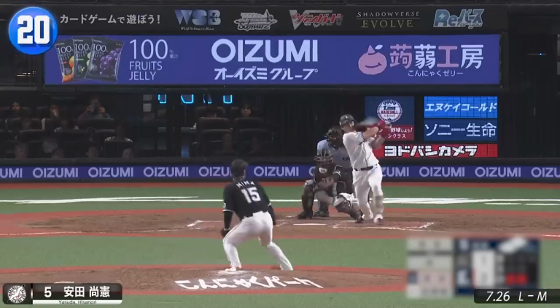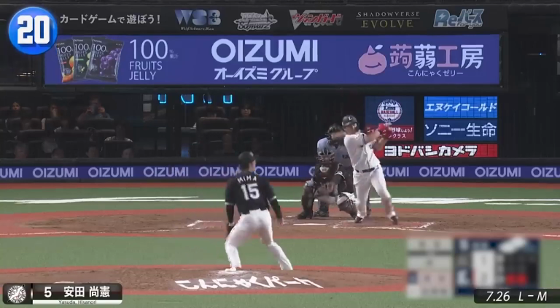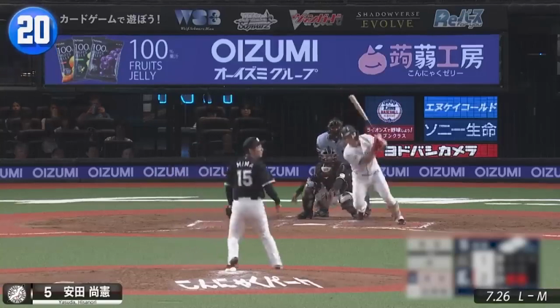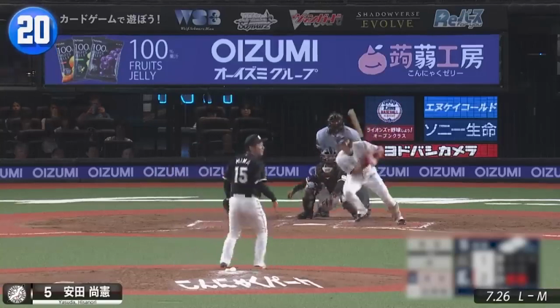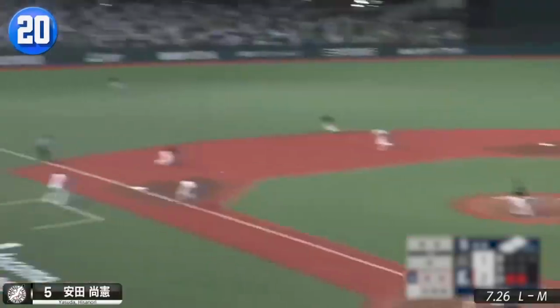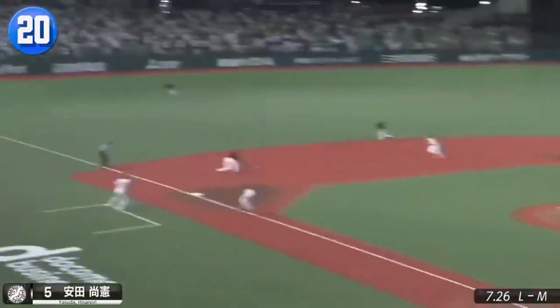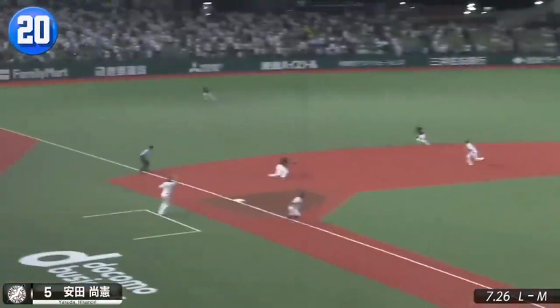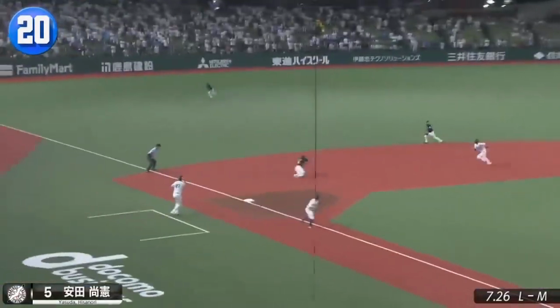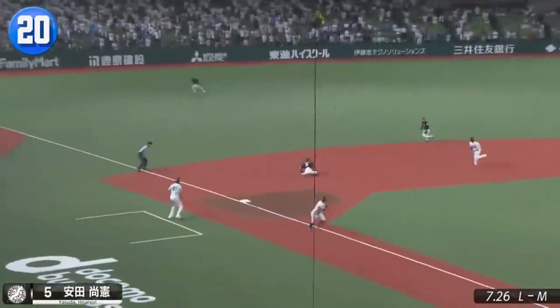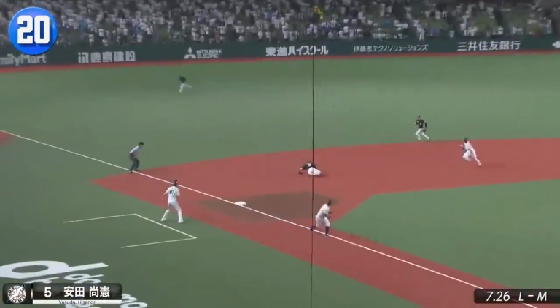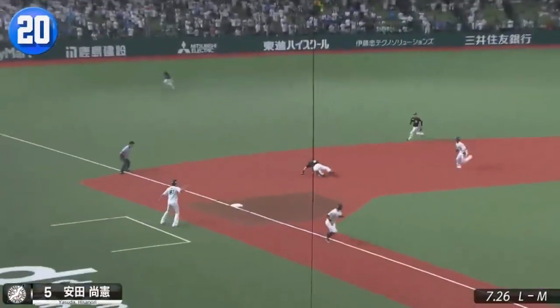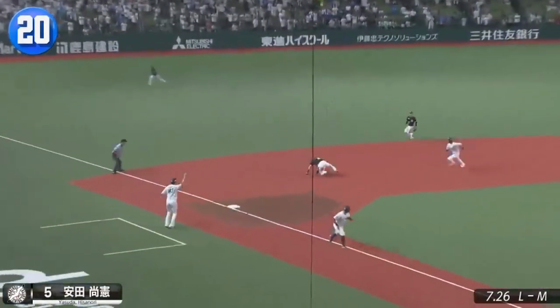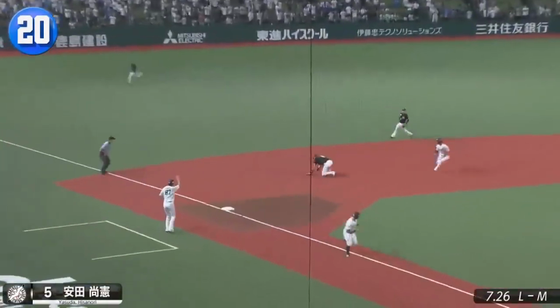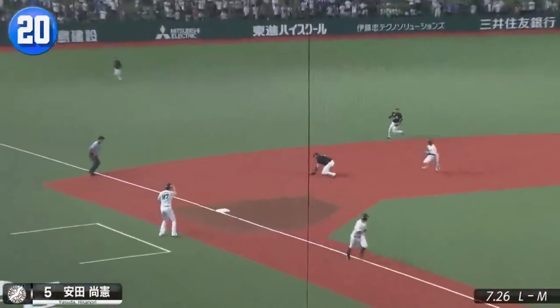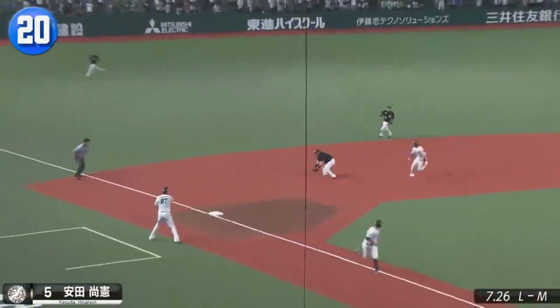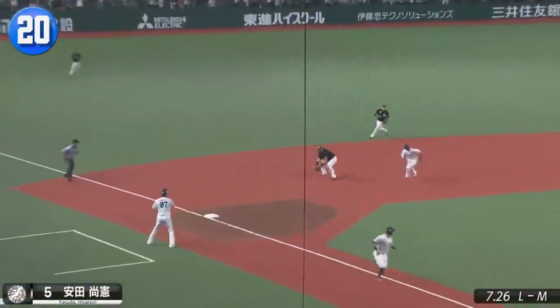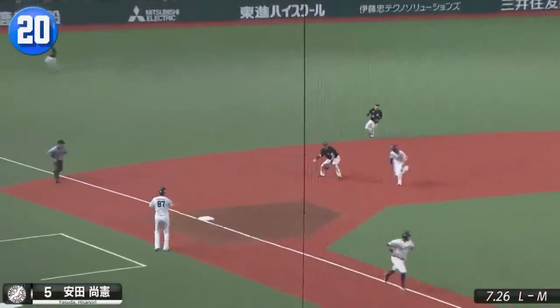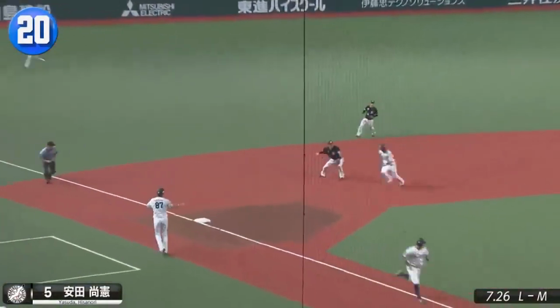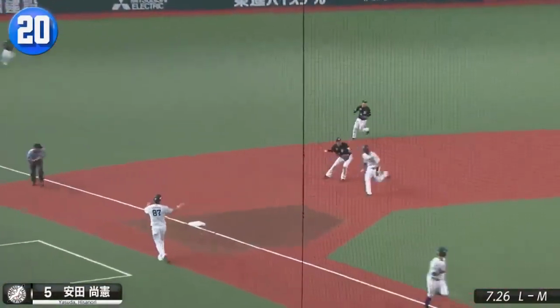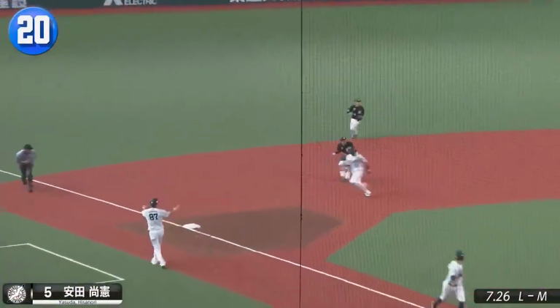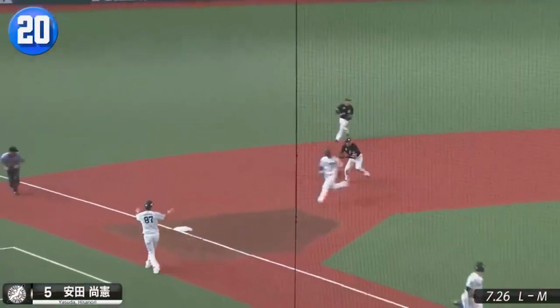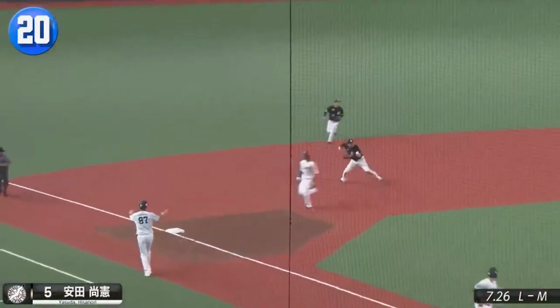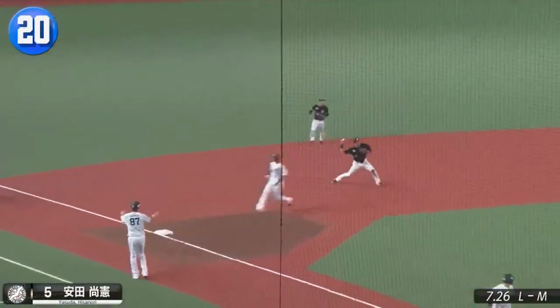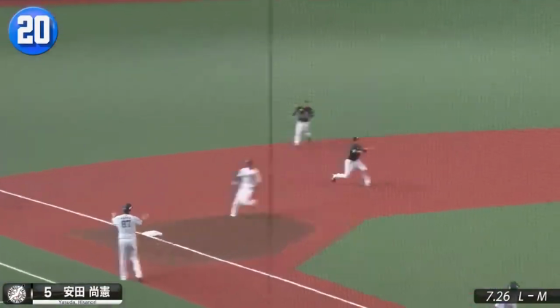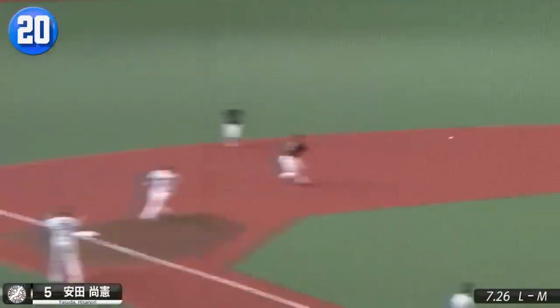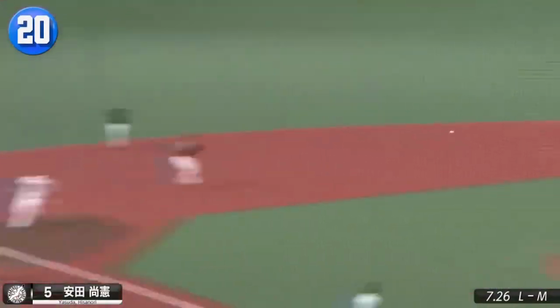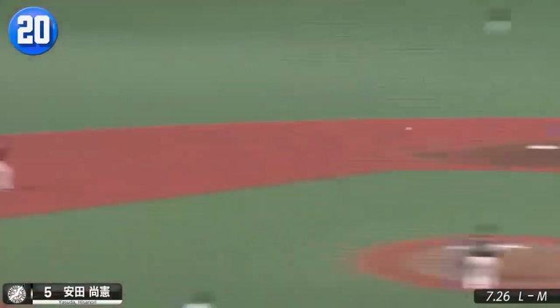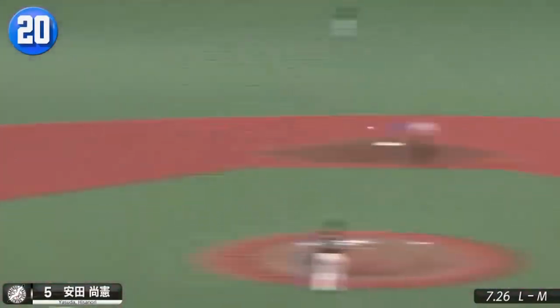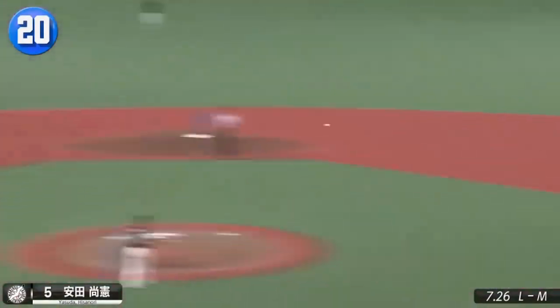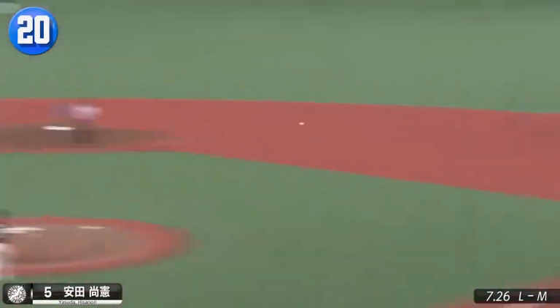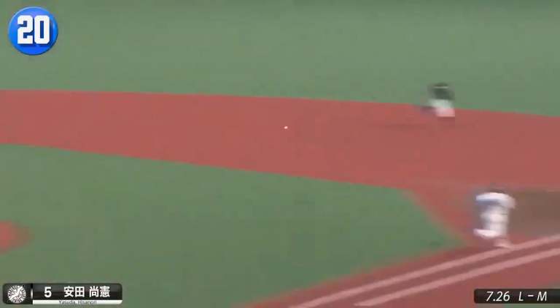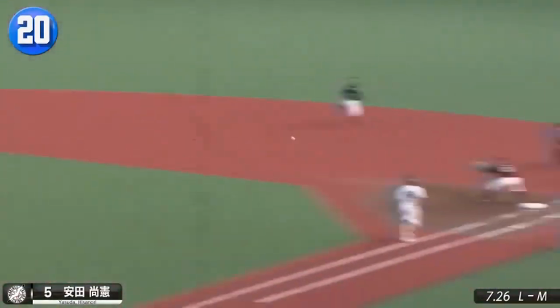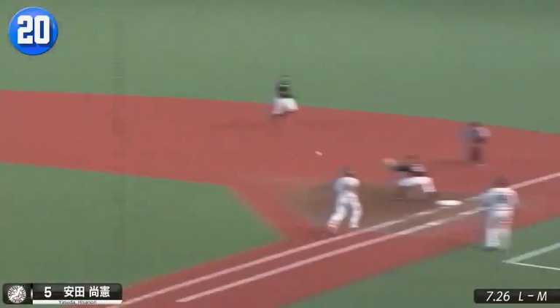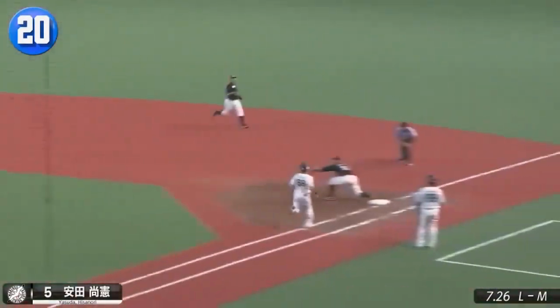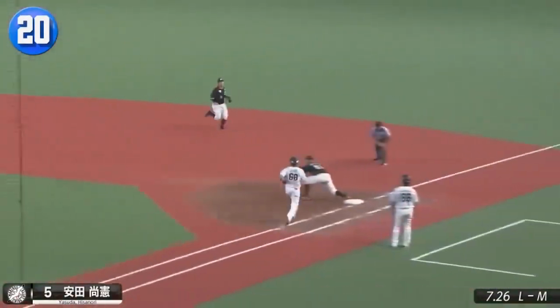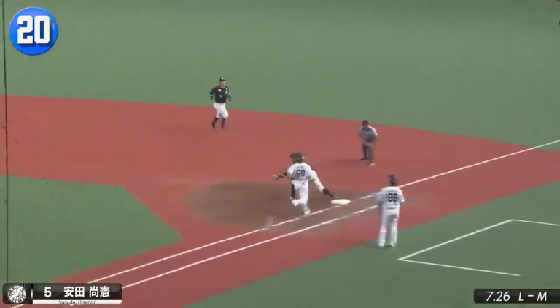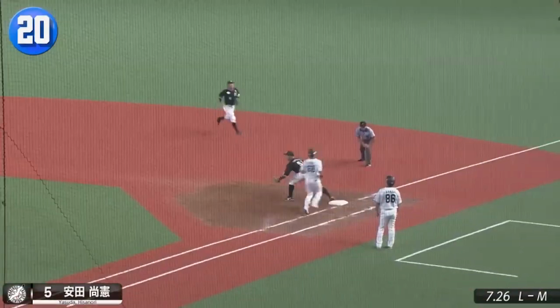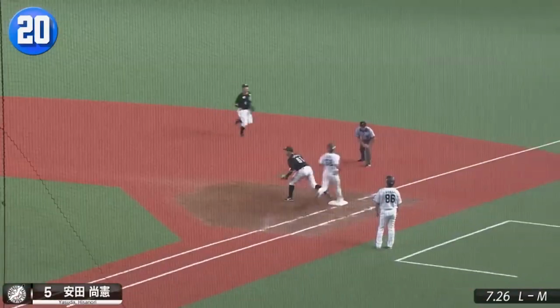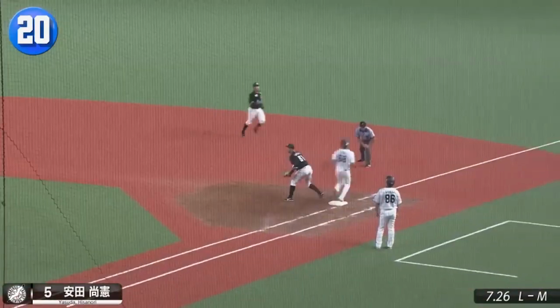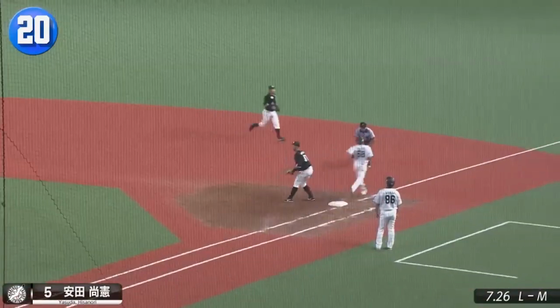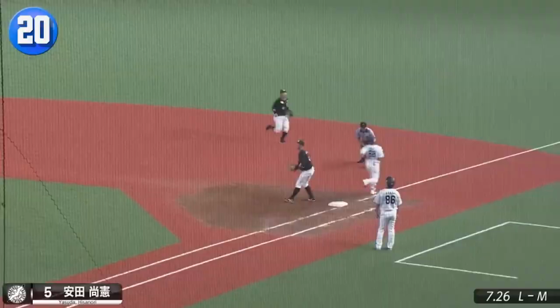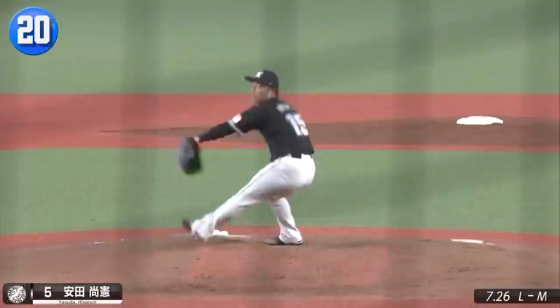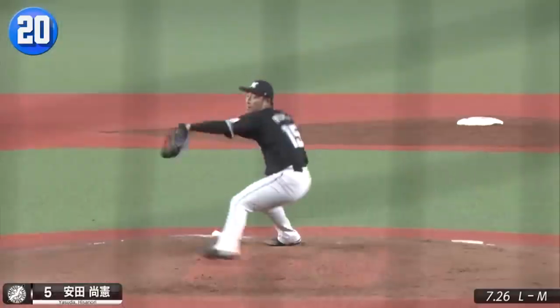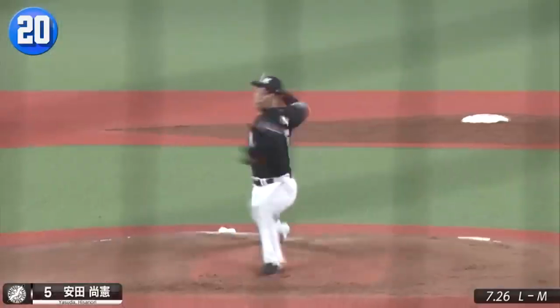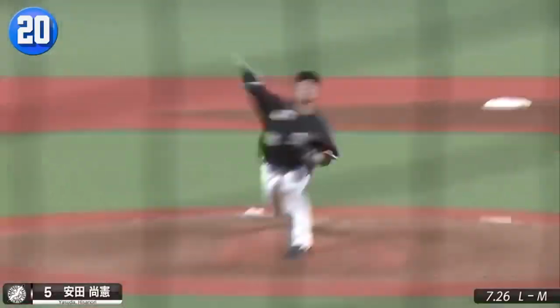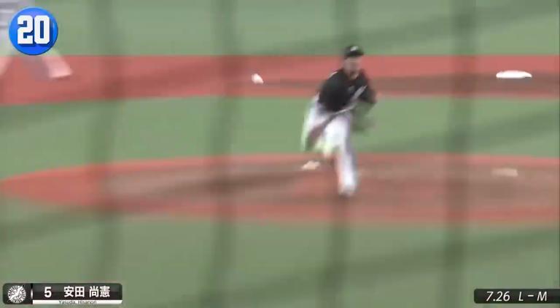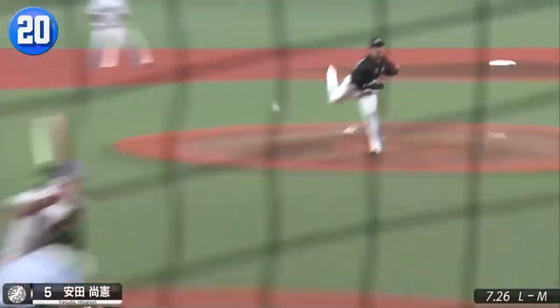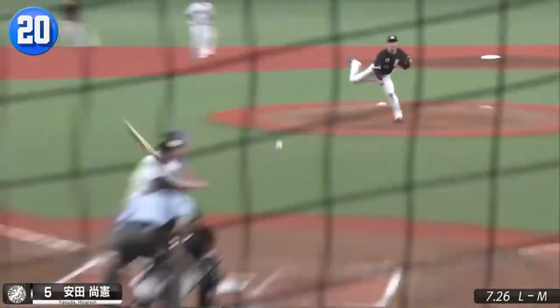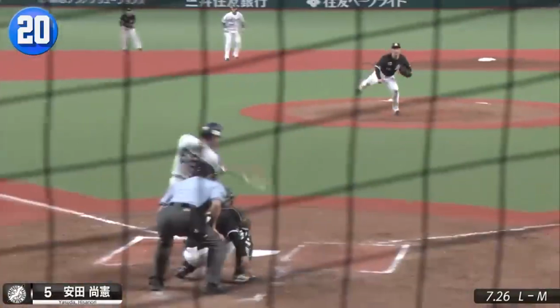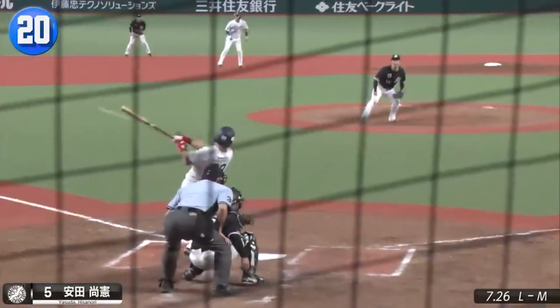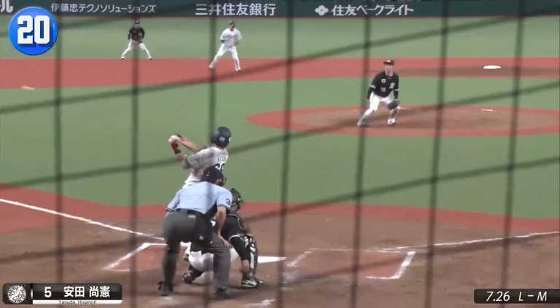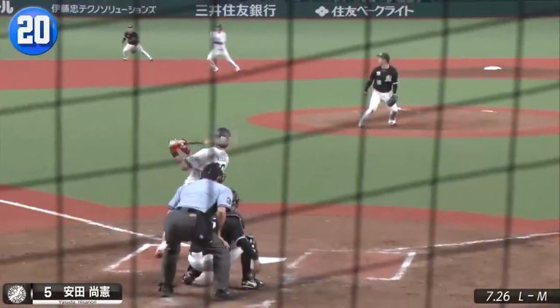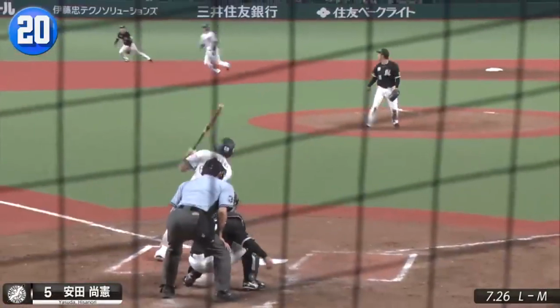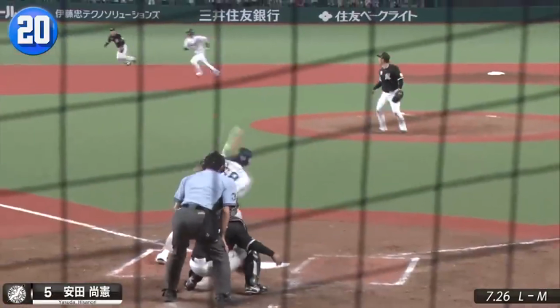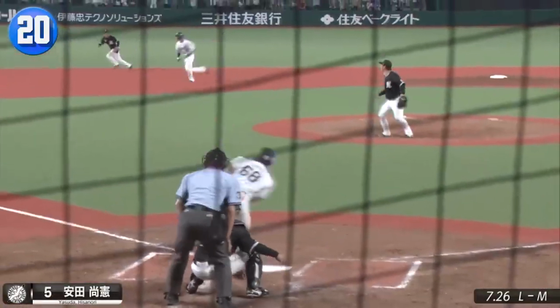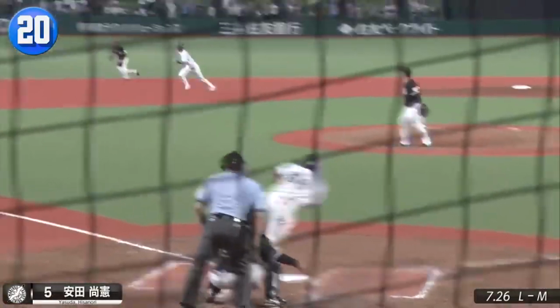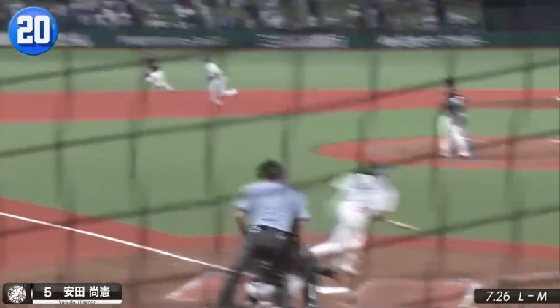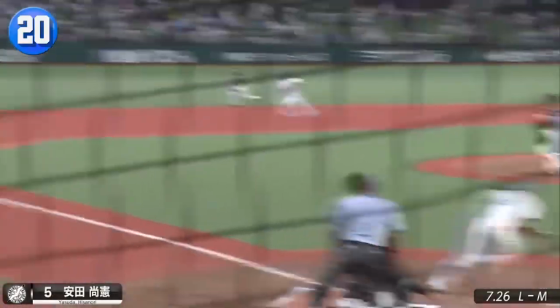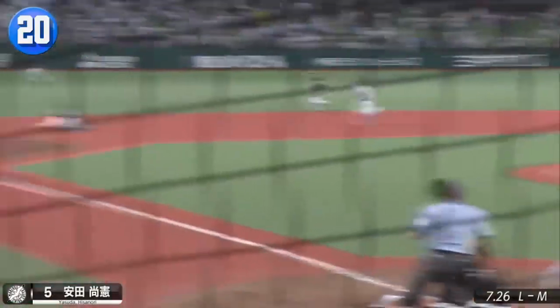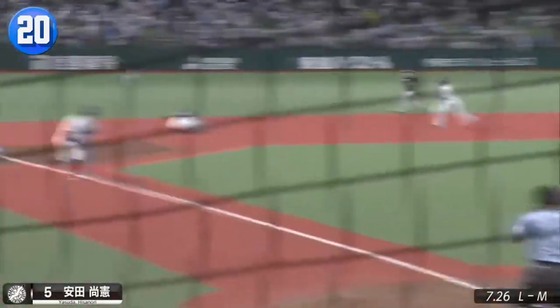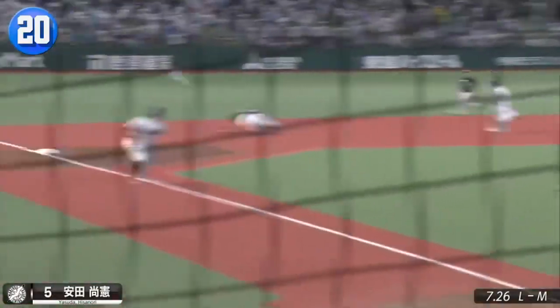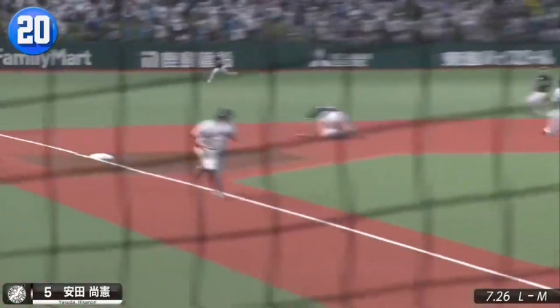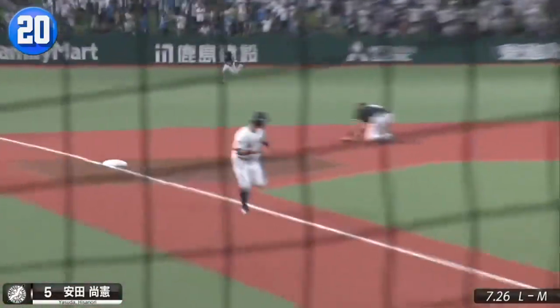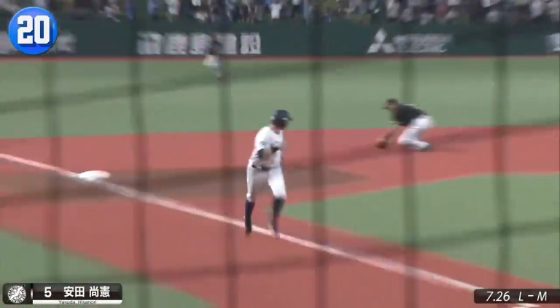Marines third baseman Hisanori Yasuda gets the third out of the inning with this fantastic block and throw, saving a pair of runs.